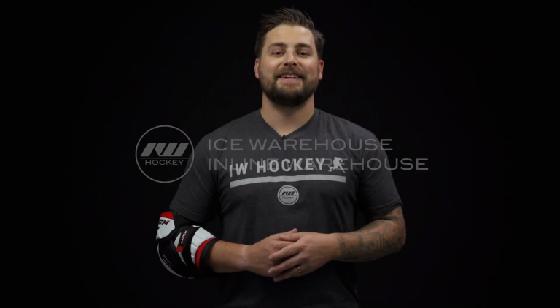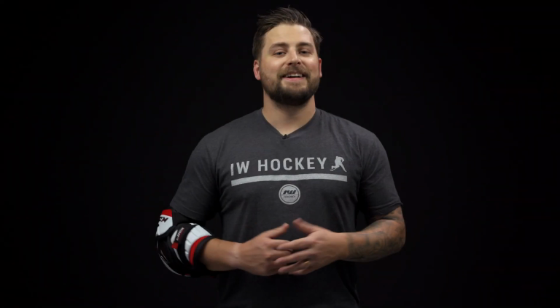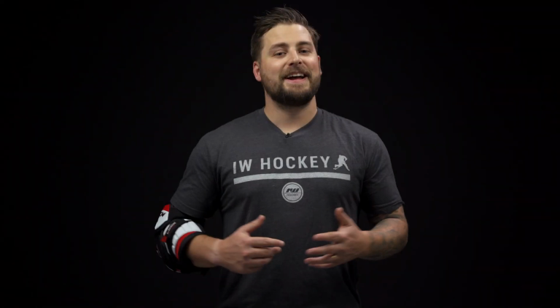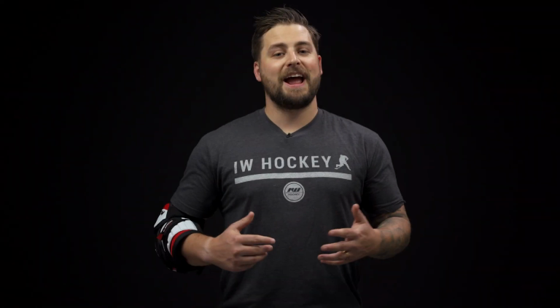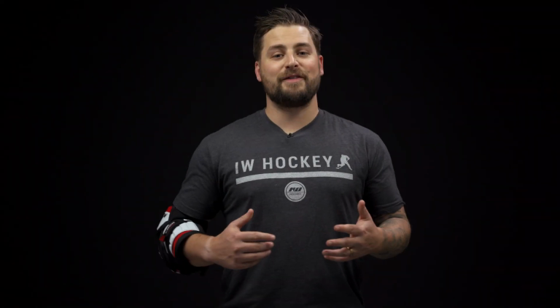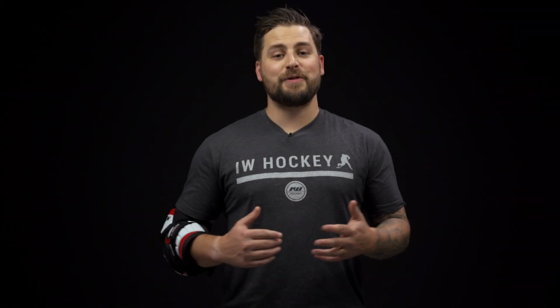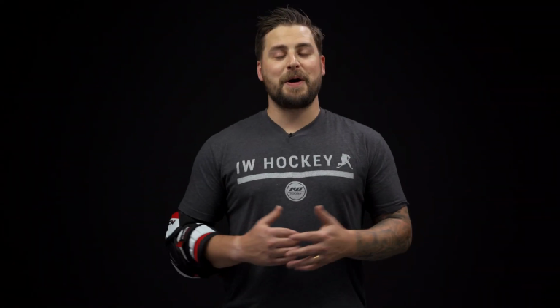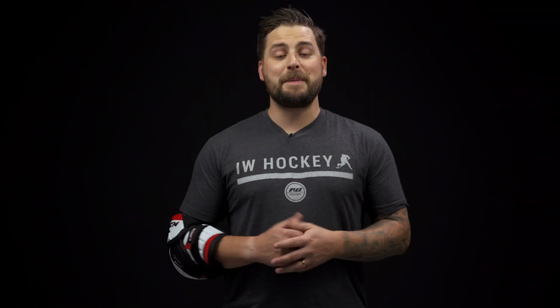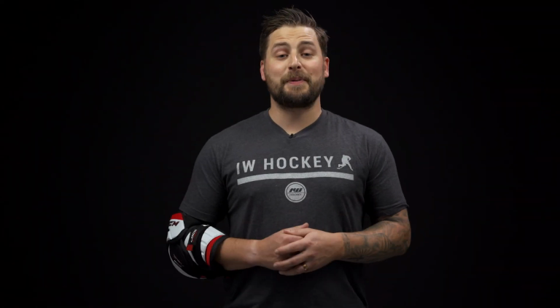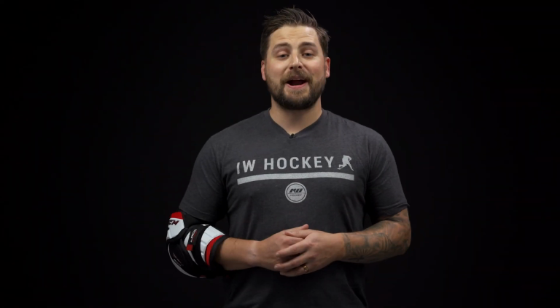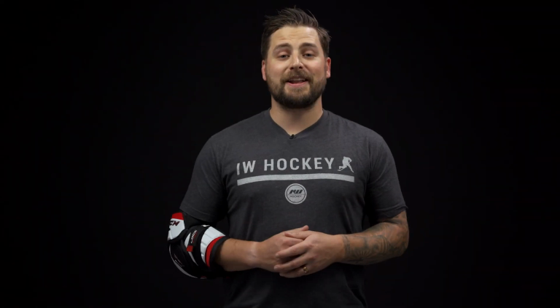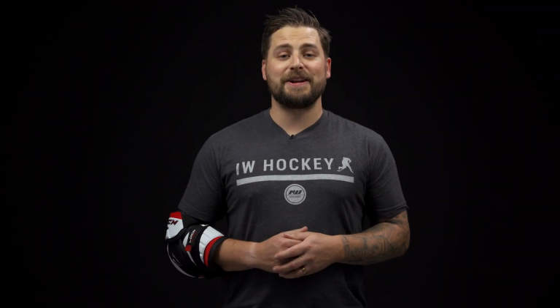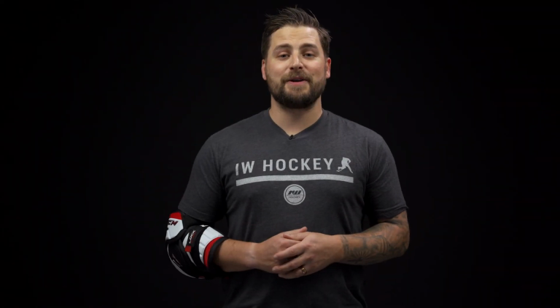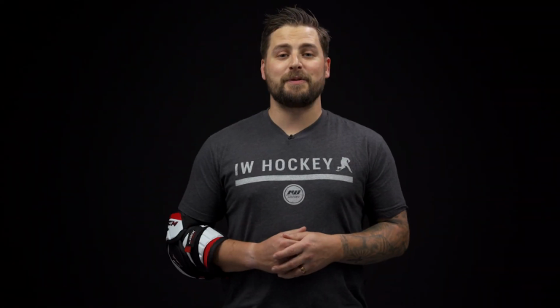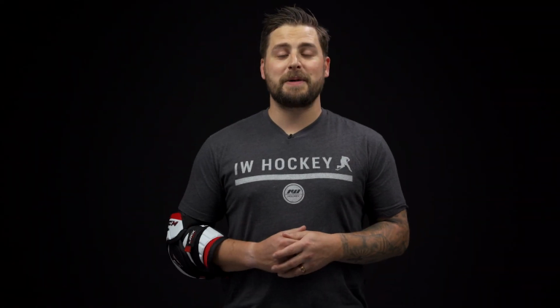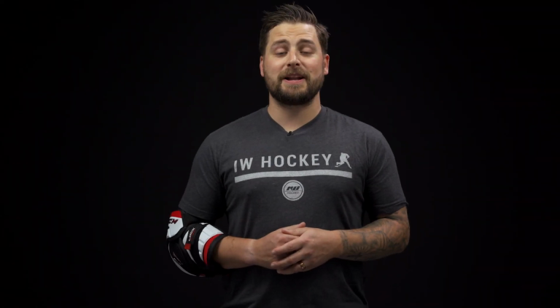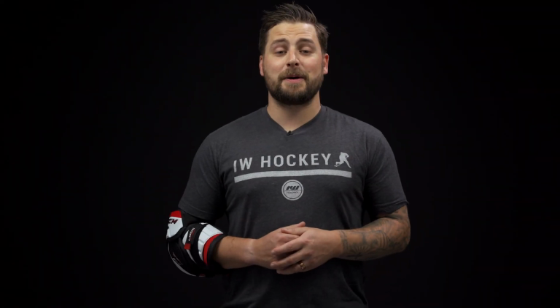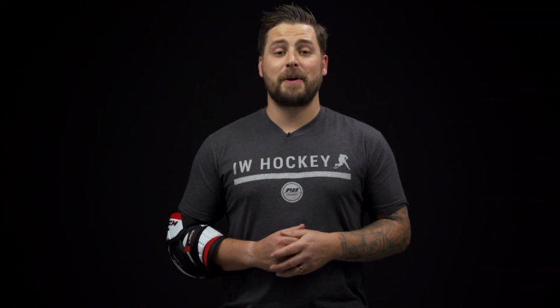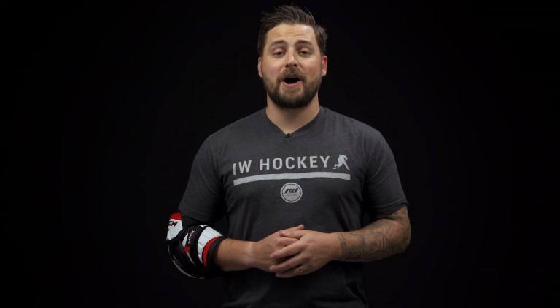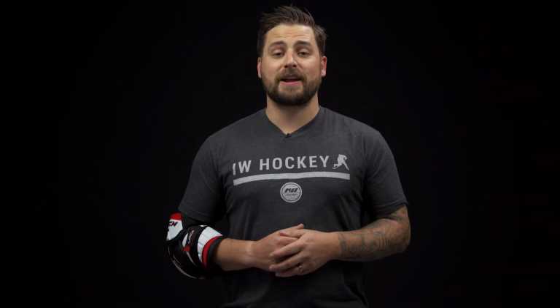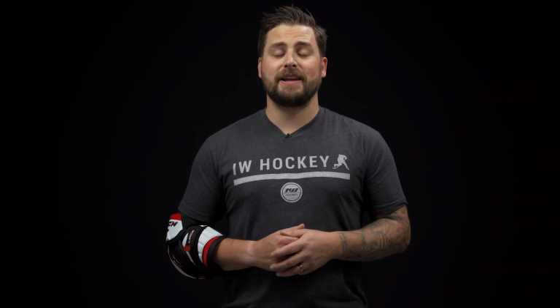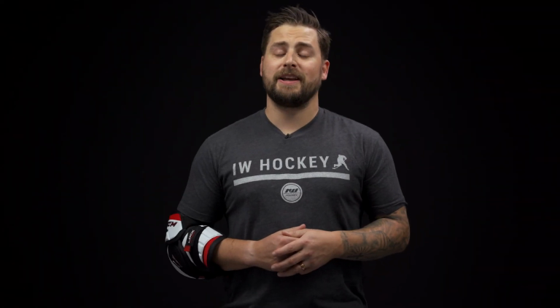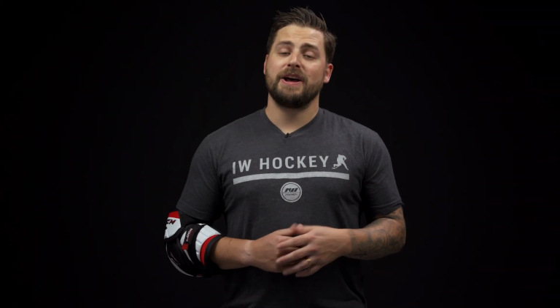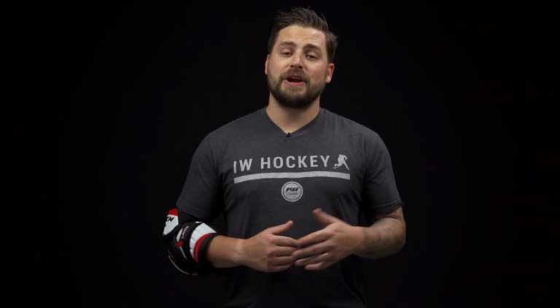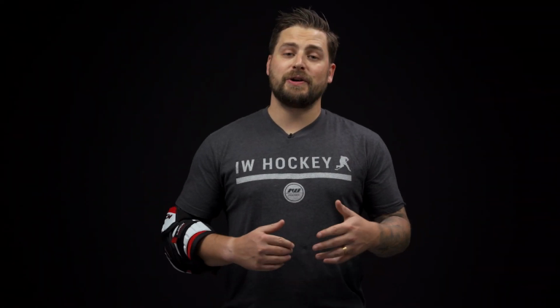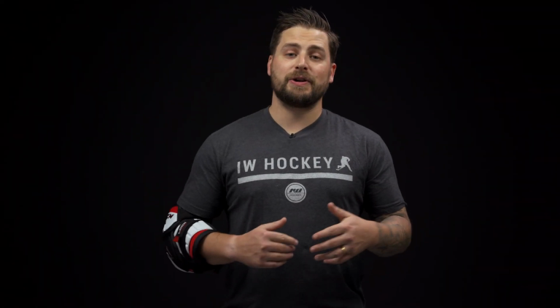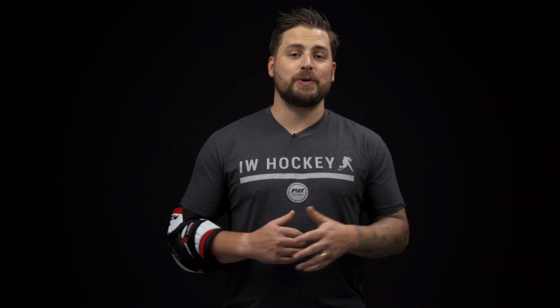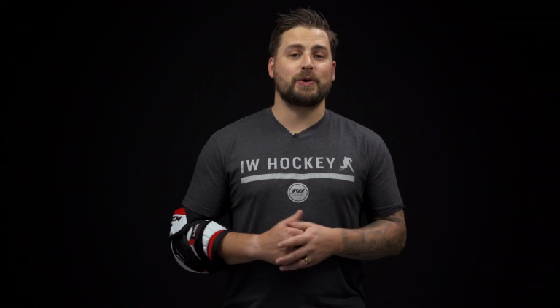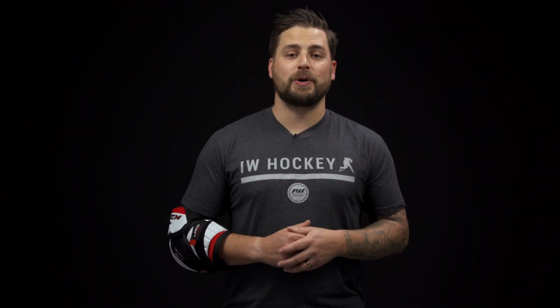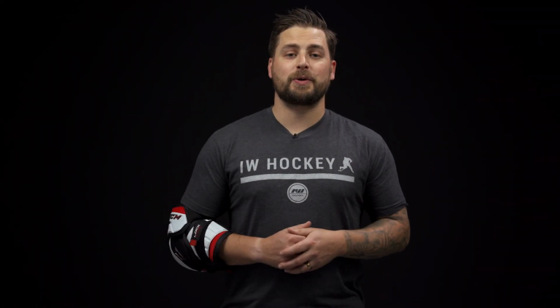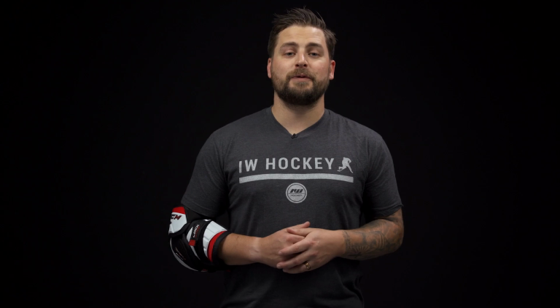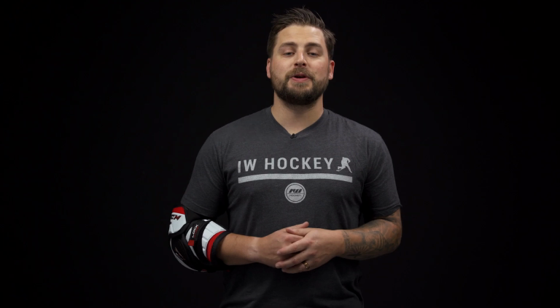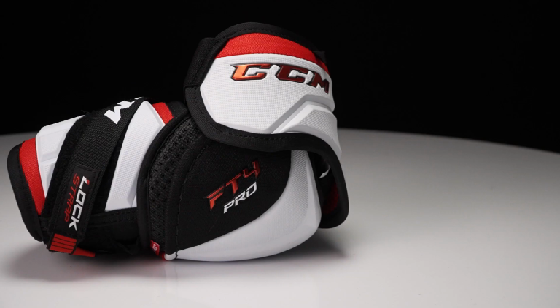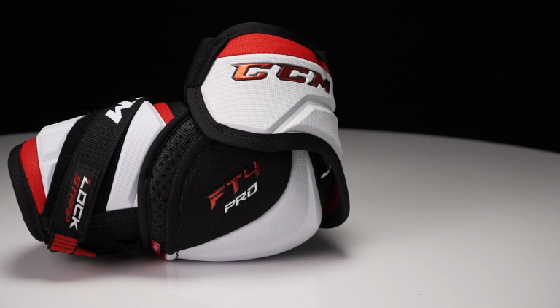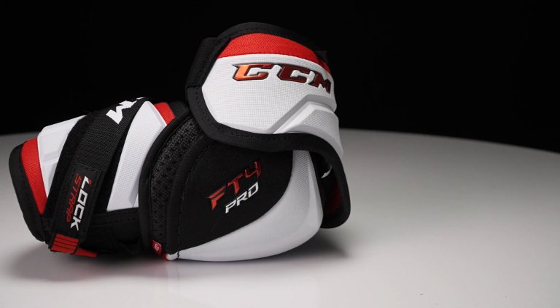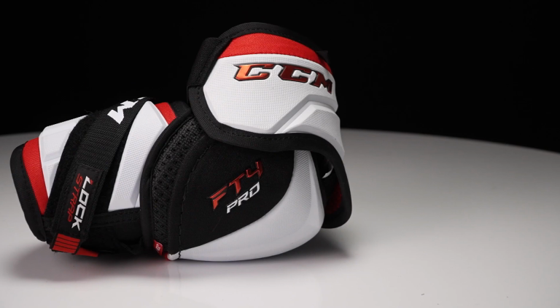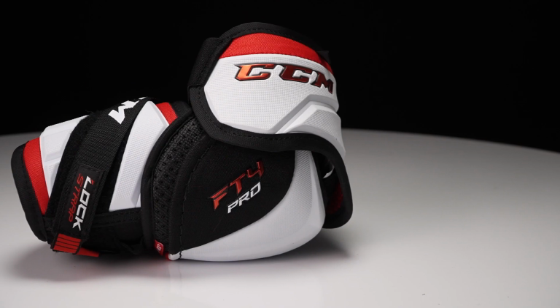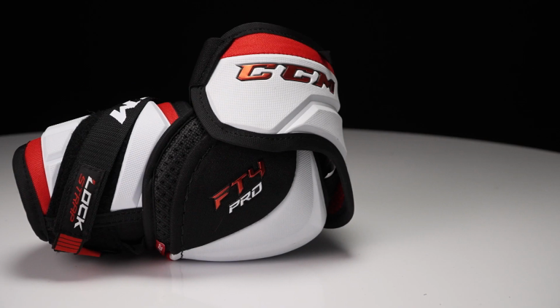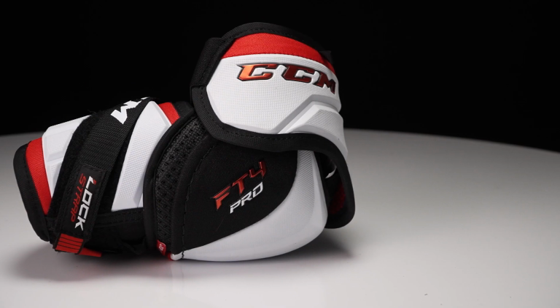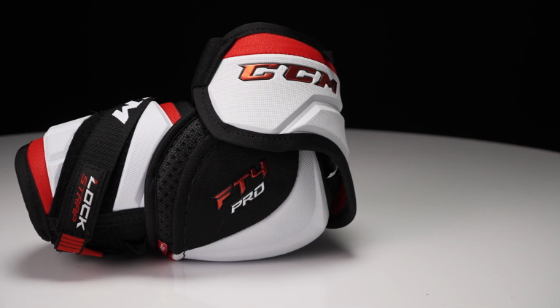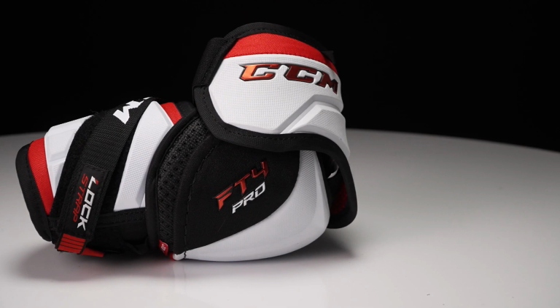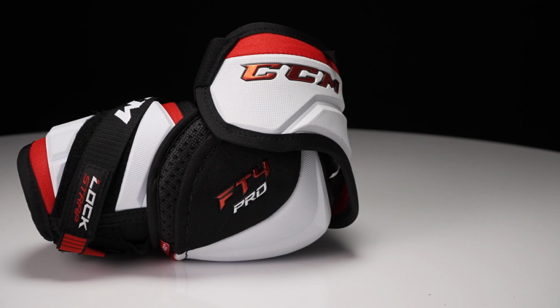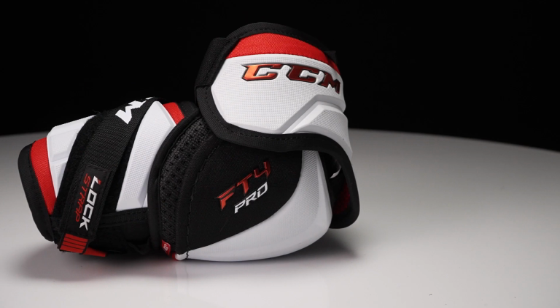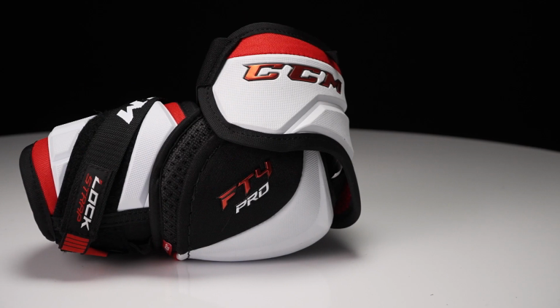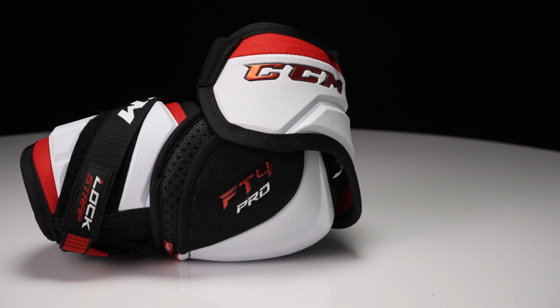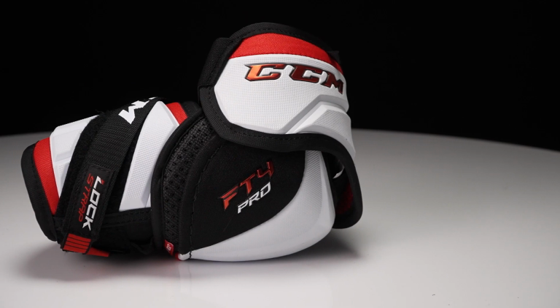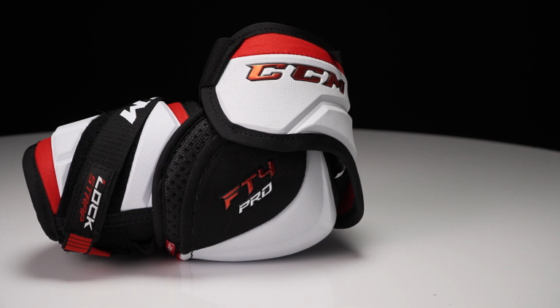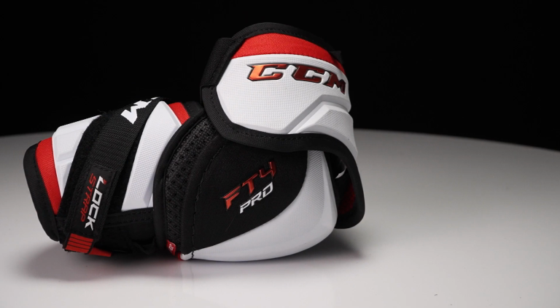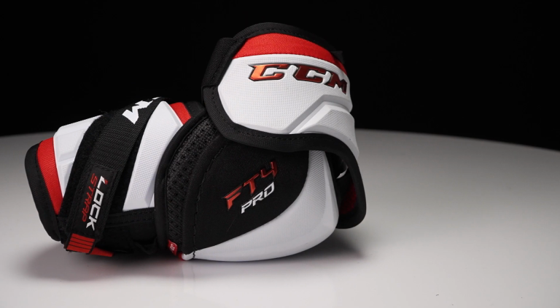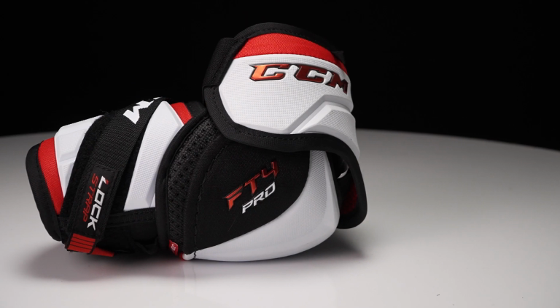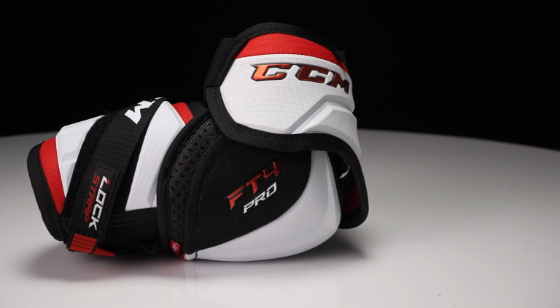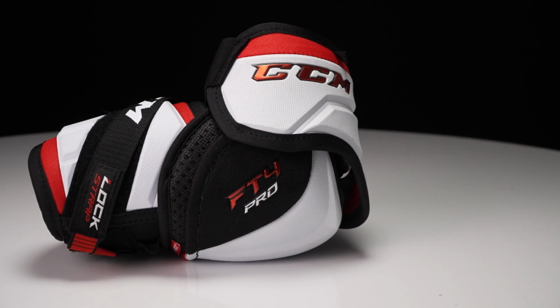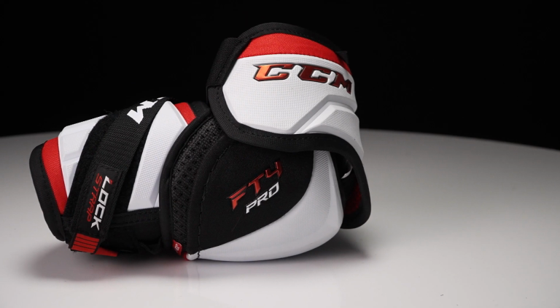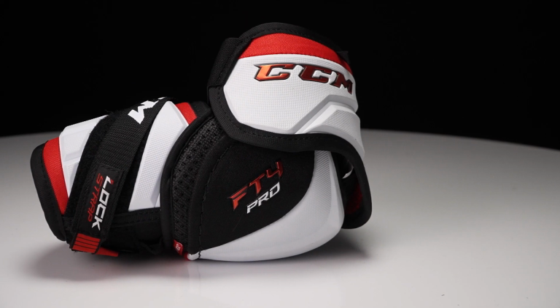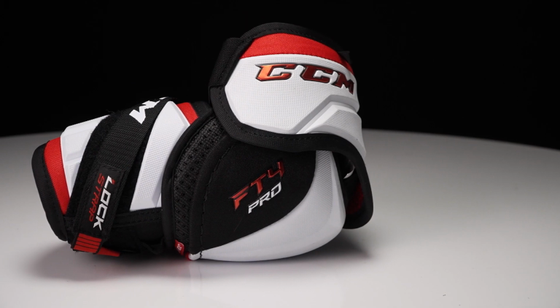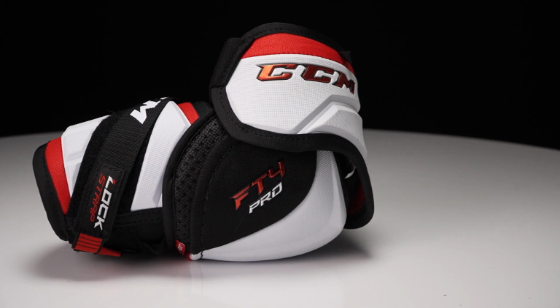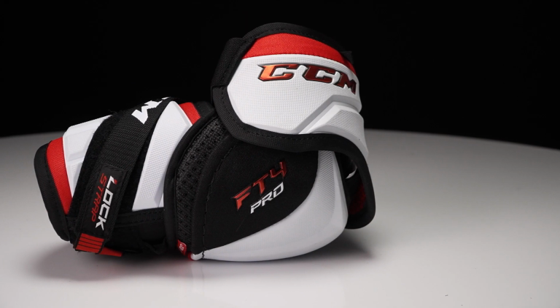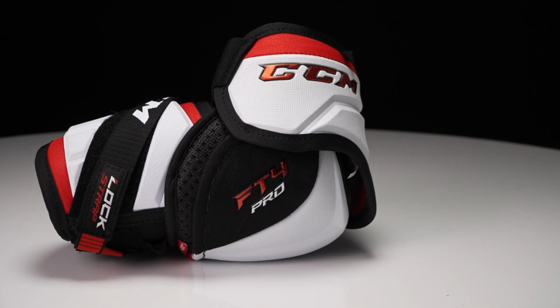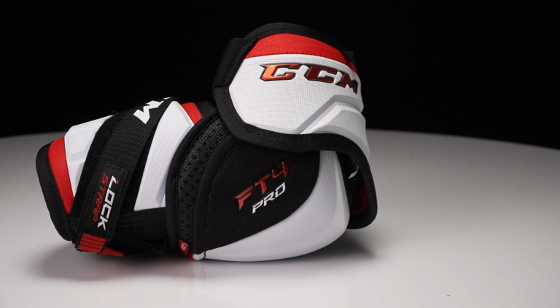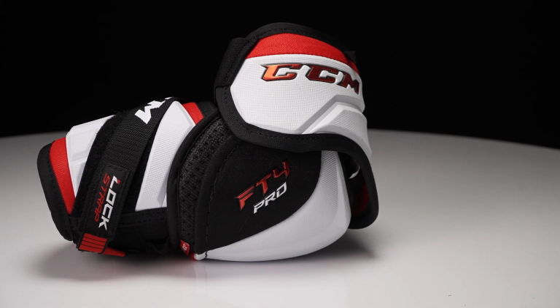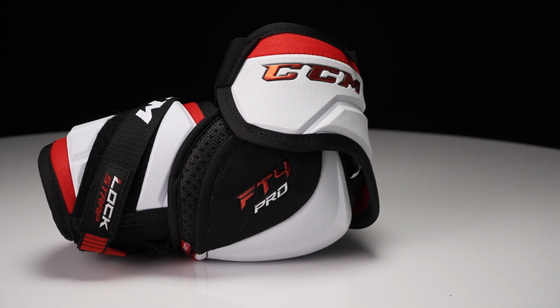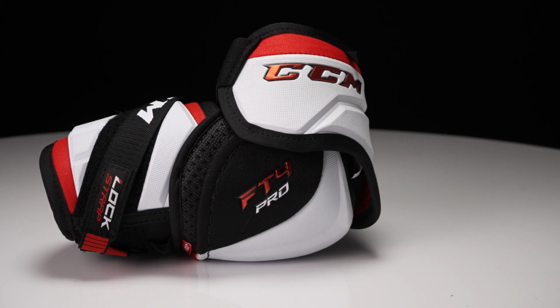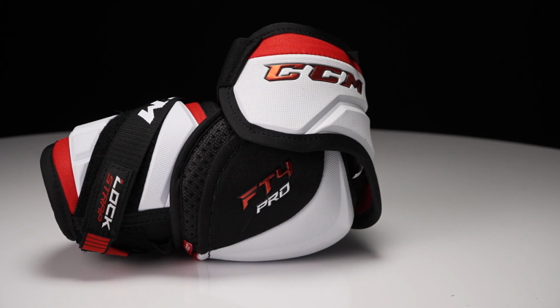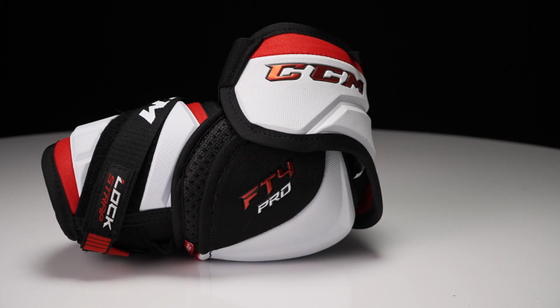Hey everyone, Brandon here from IW Hockey here to do a quick review on the CCM JetSpeed FT4 Pro elbow pad.